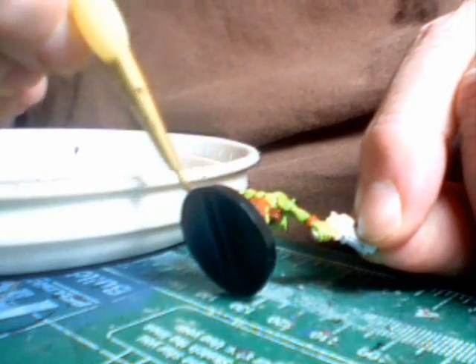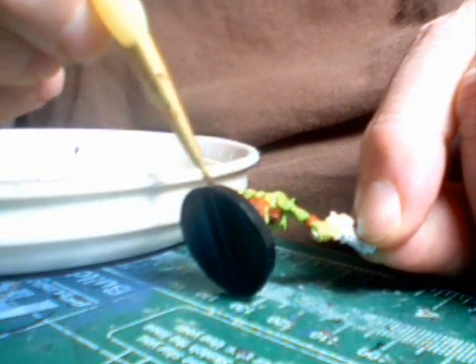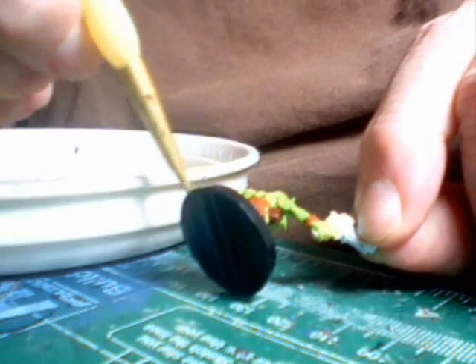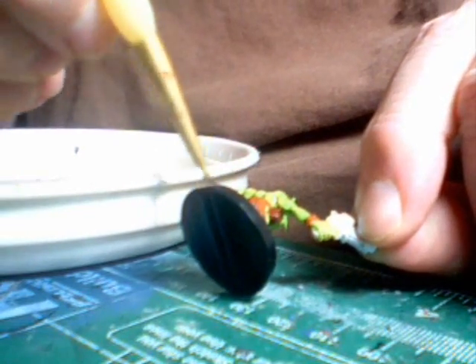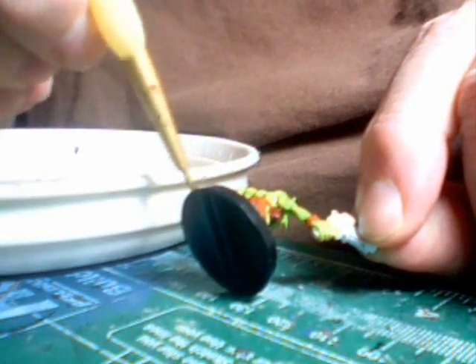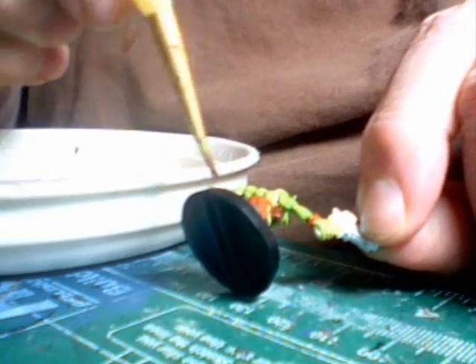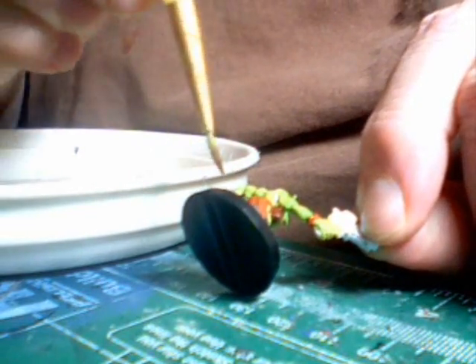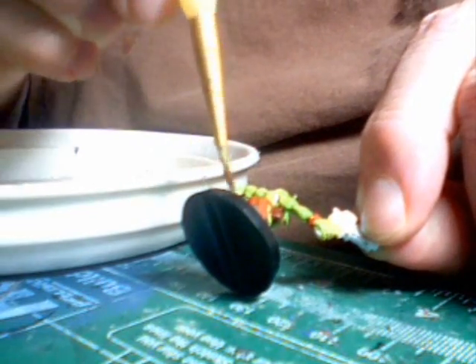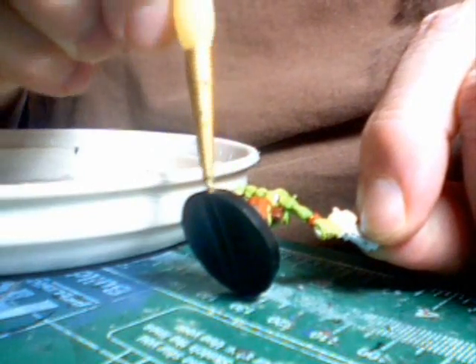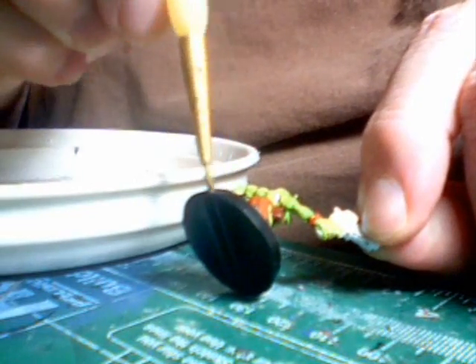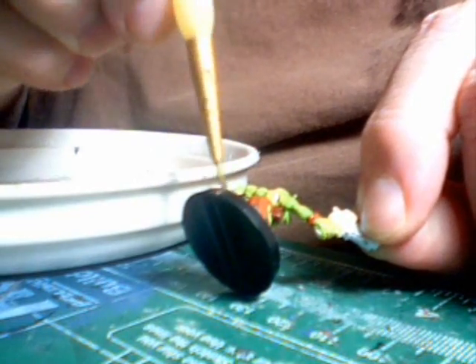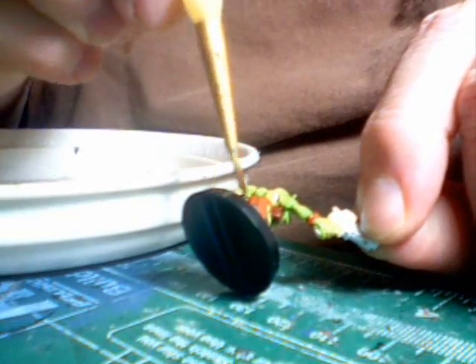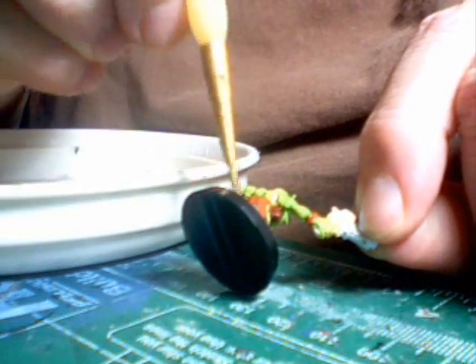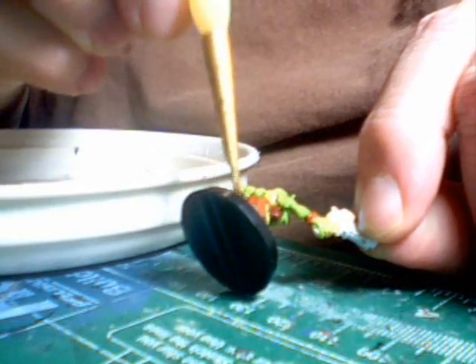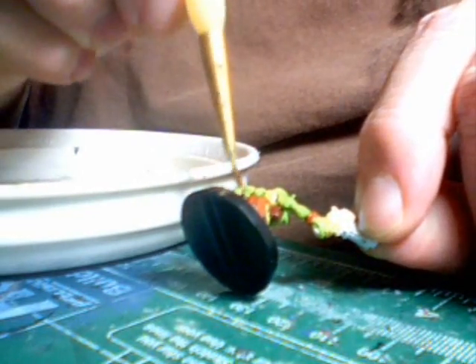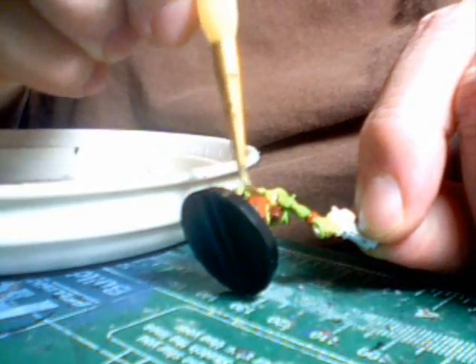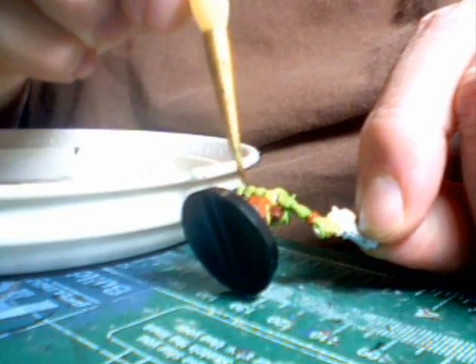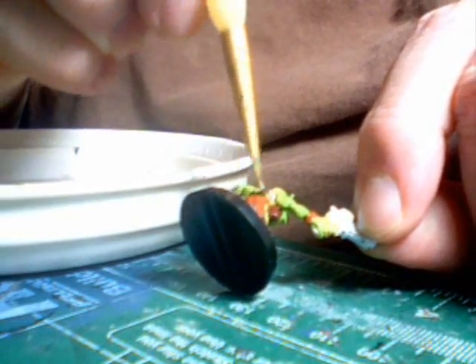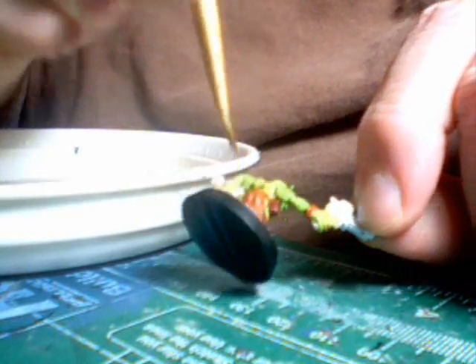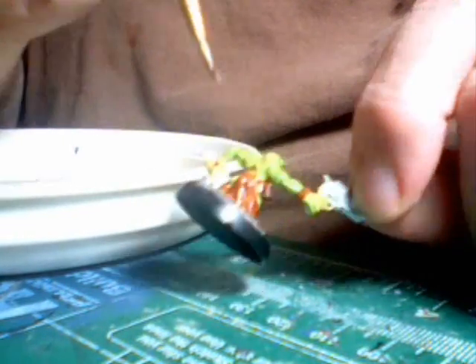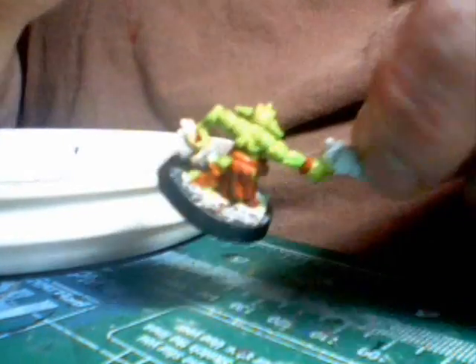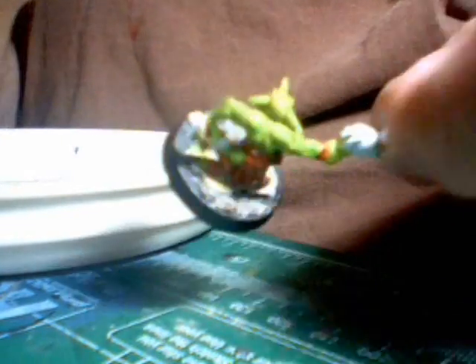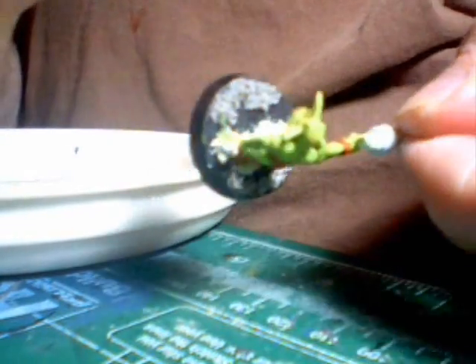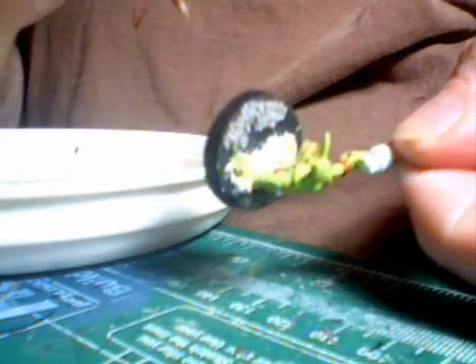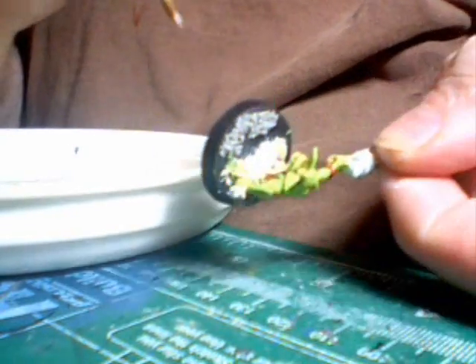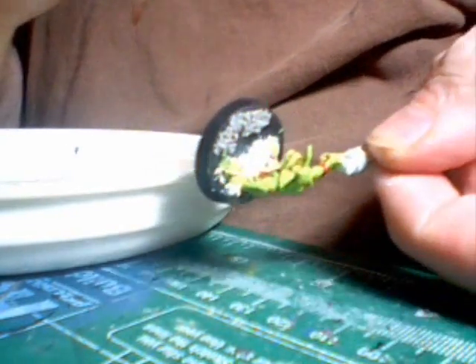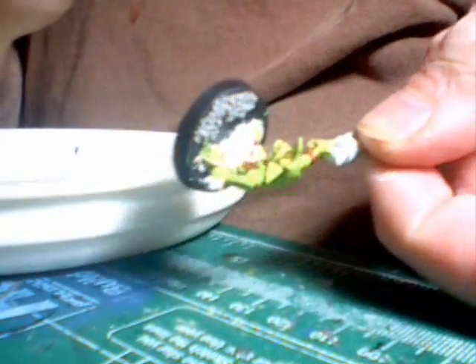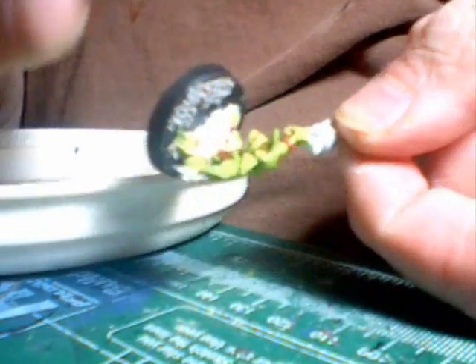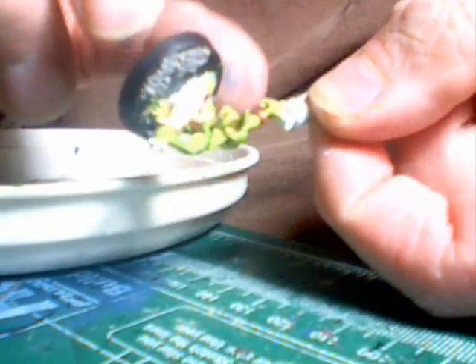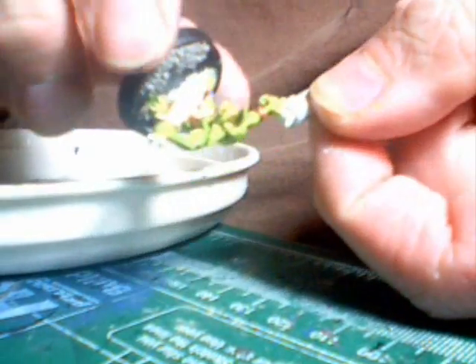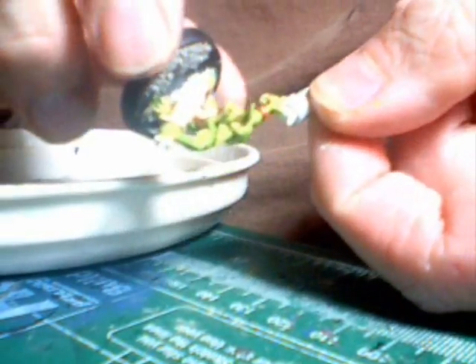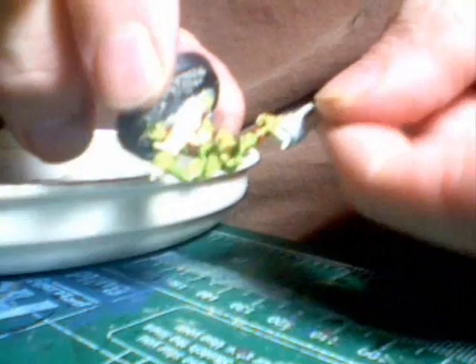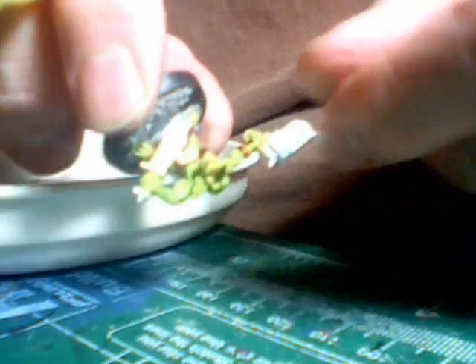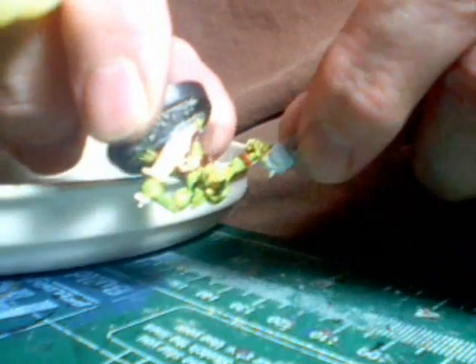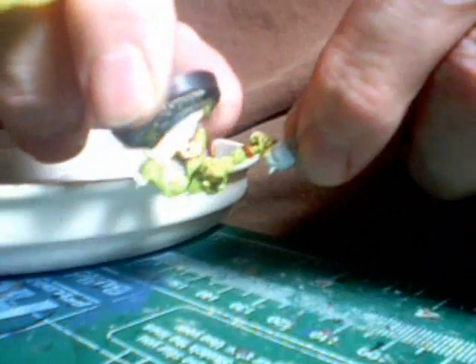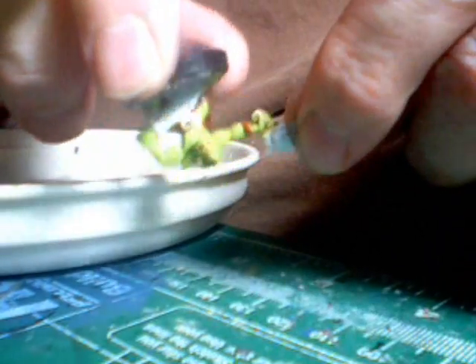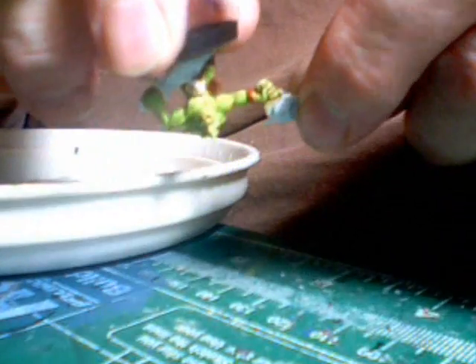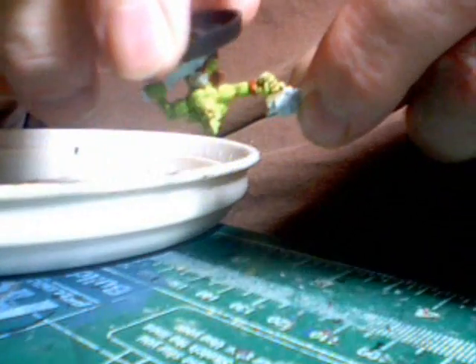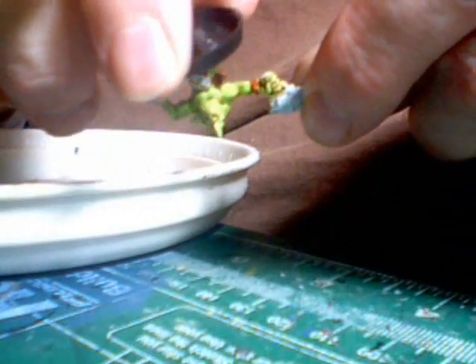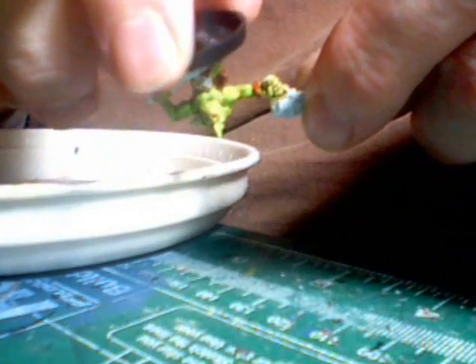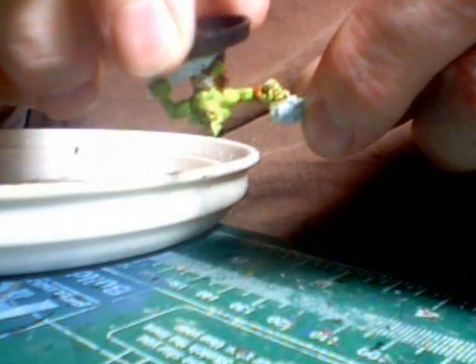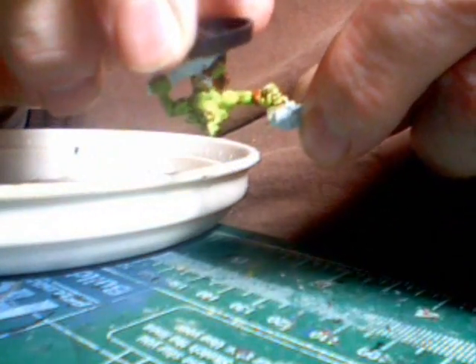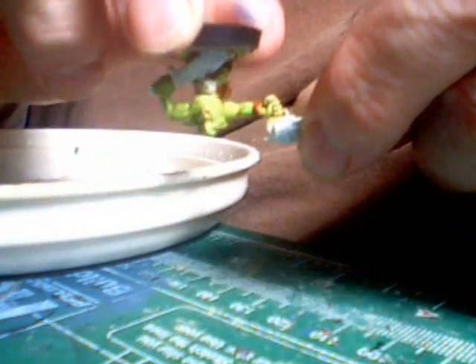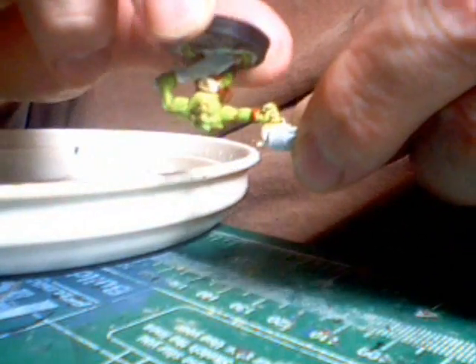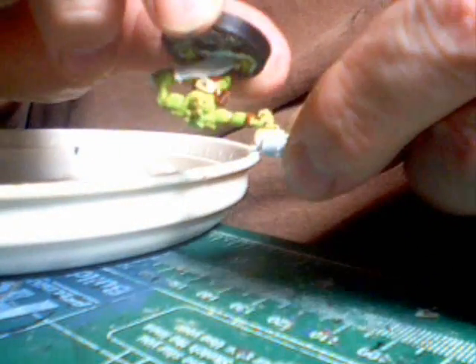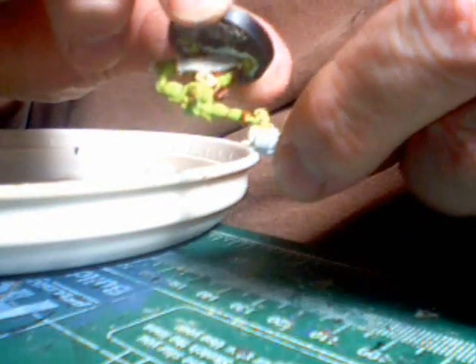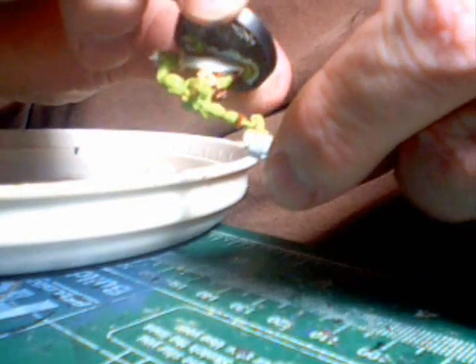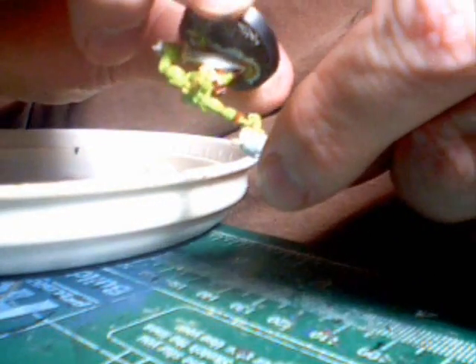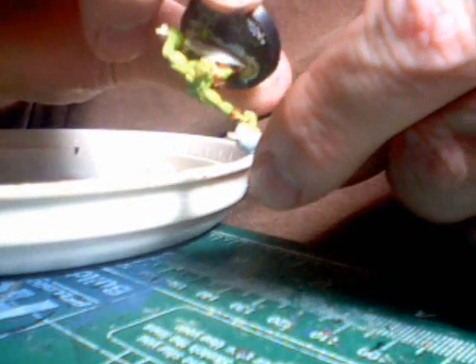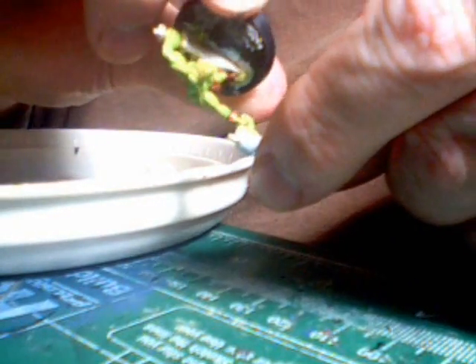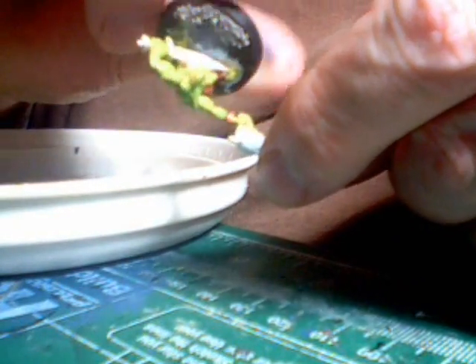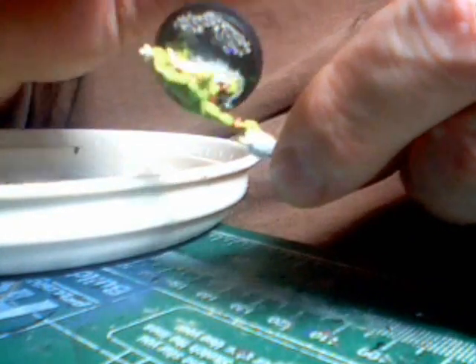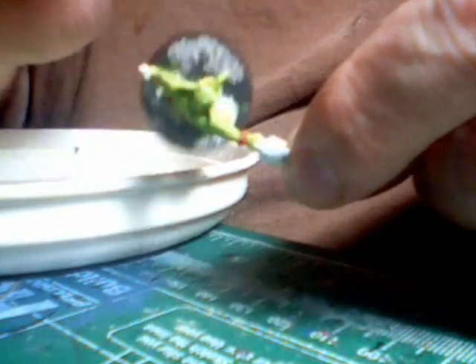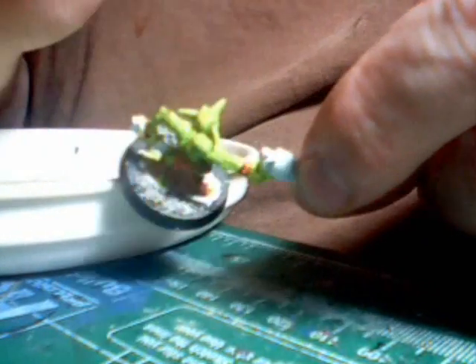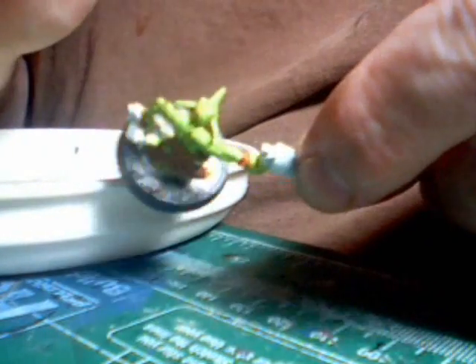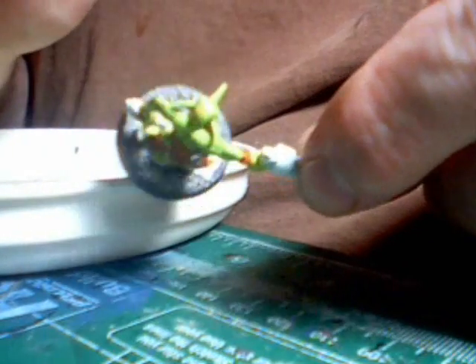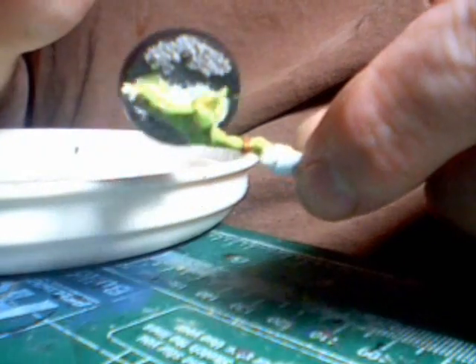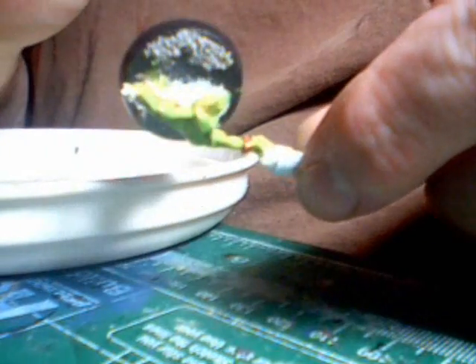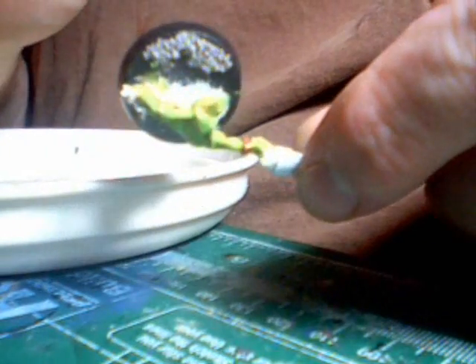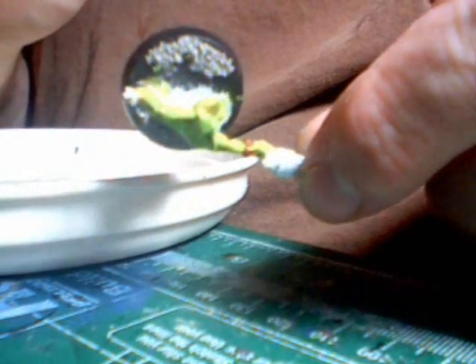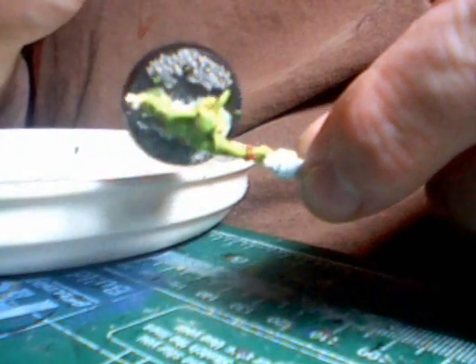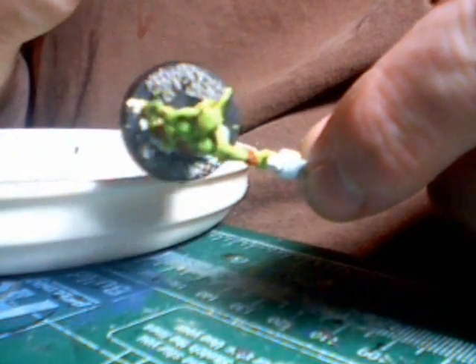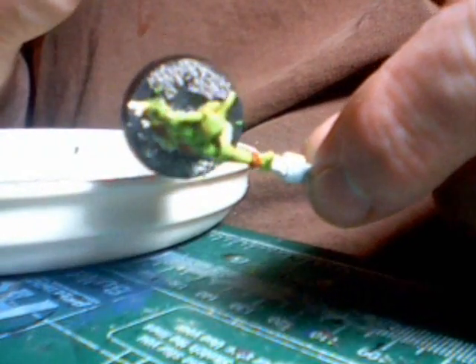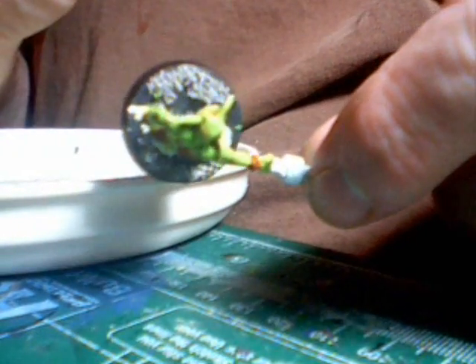The best part about this technique overall is that it simply does not take very much time, and if you screw up you can always just go back over it.